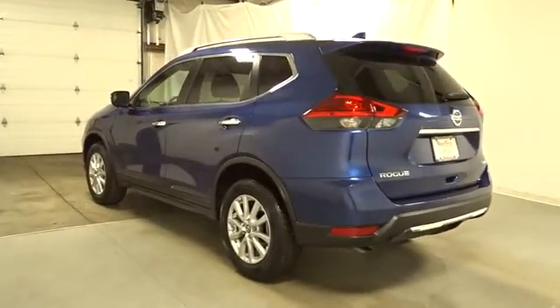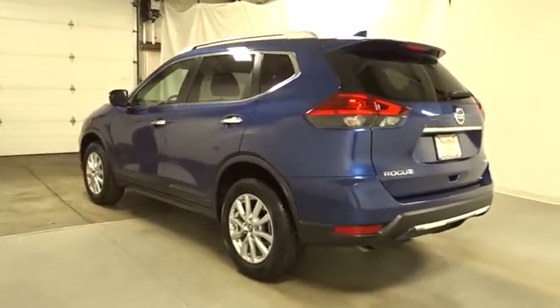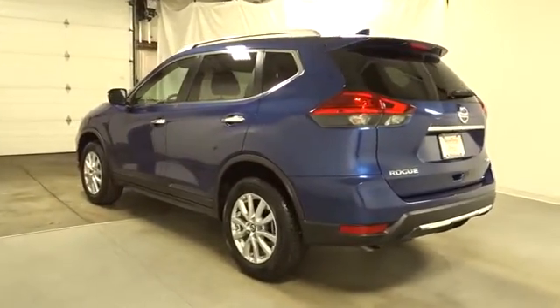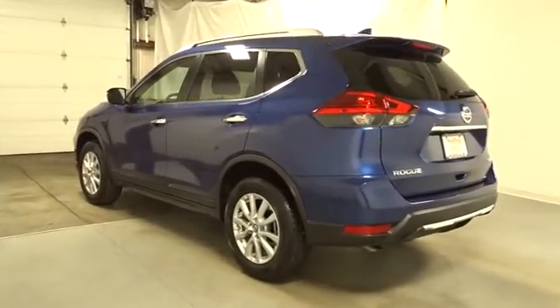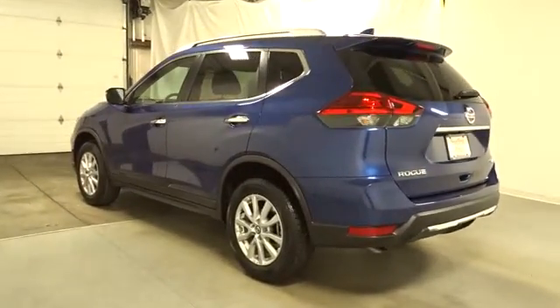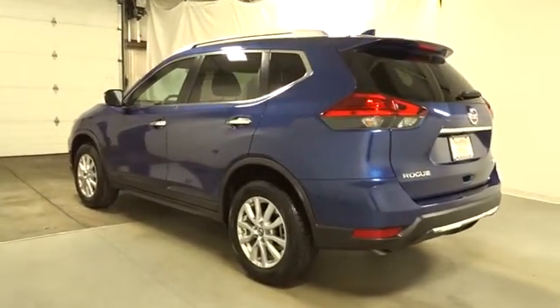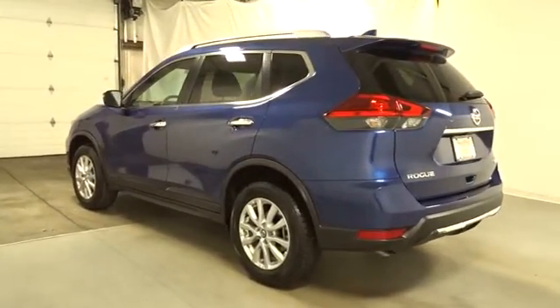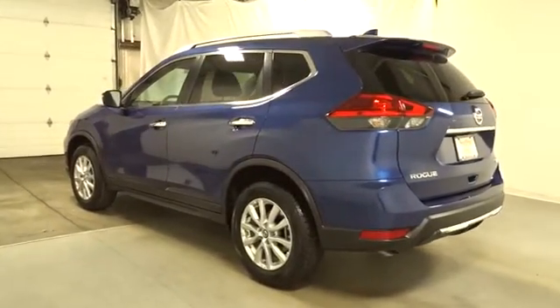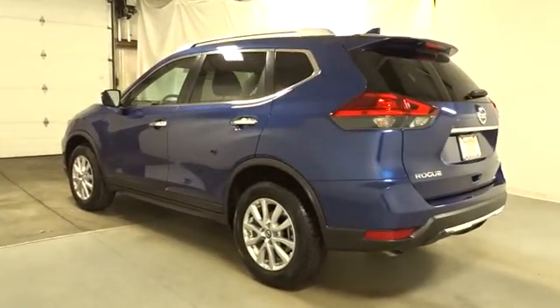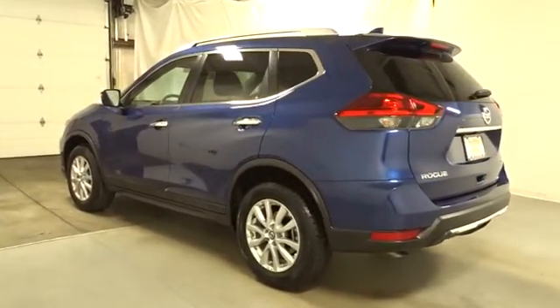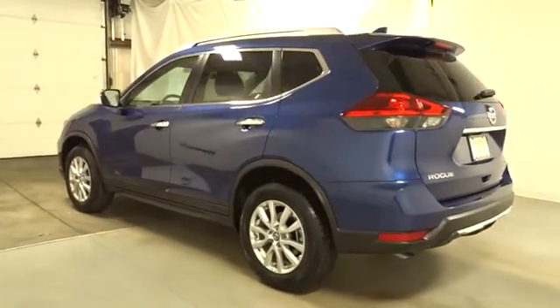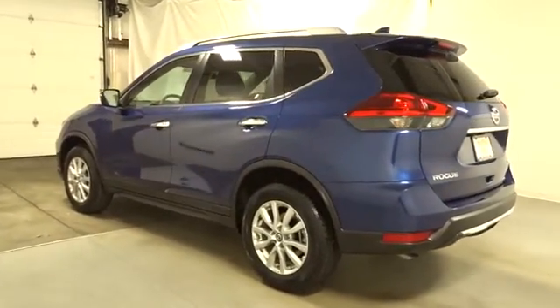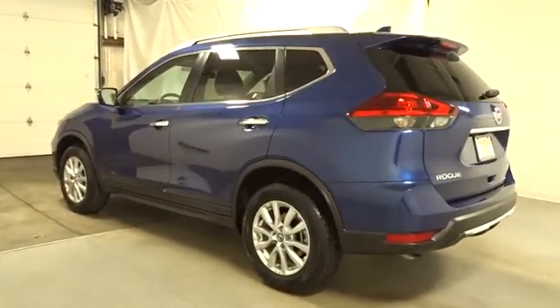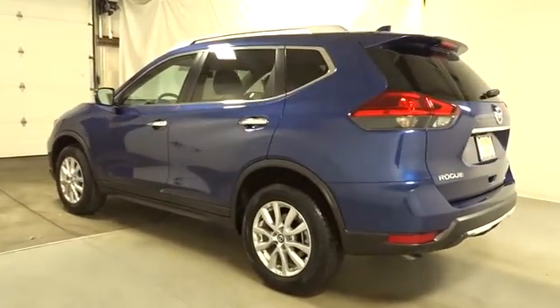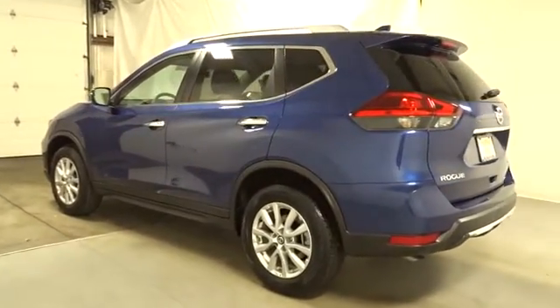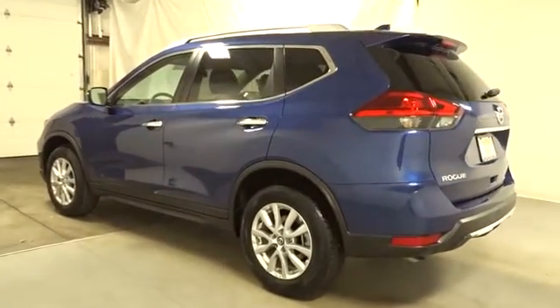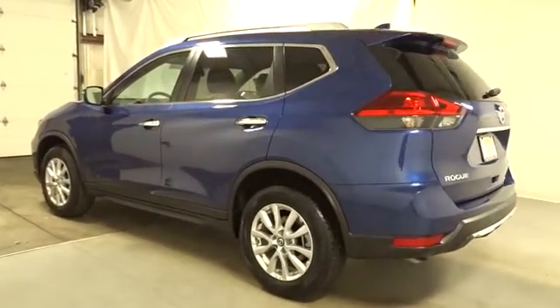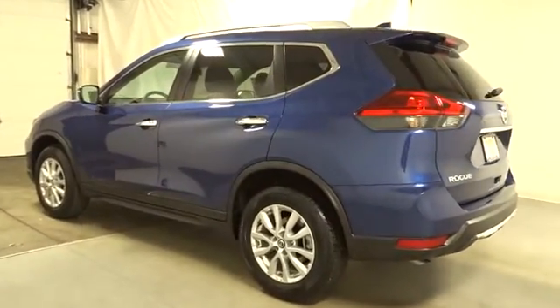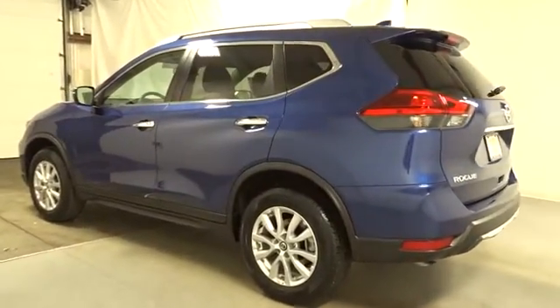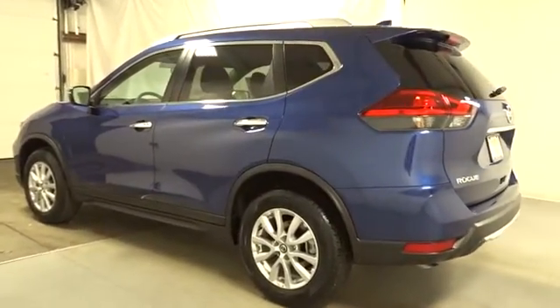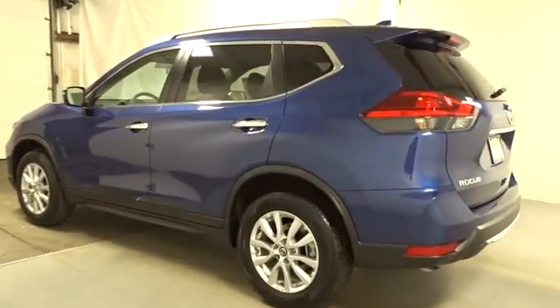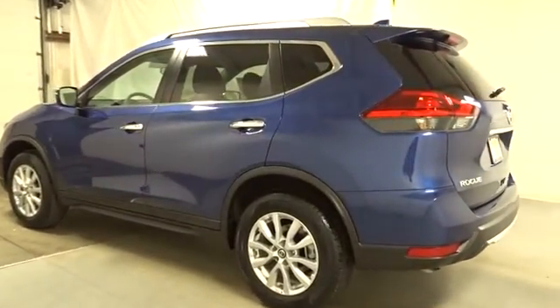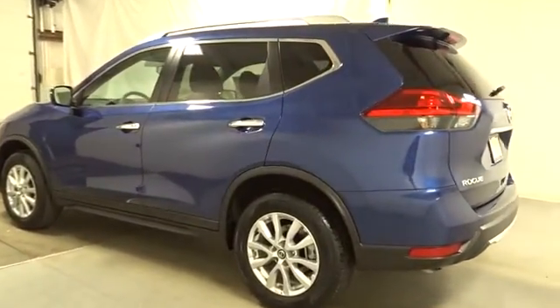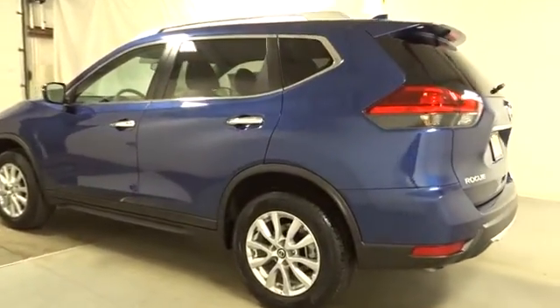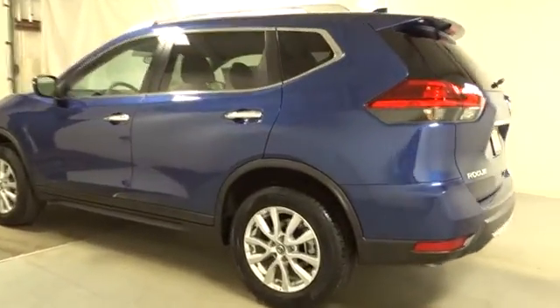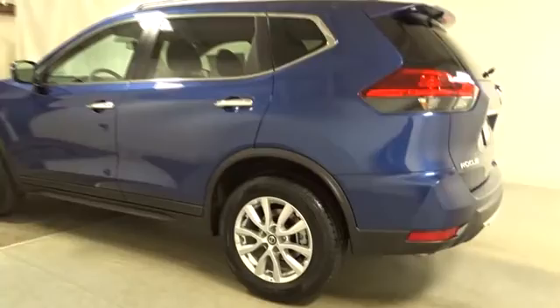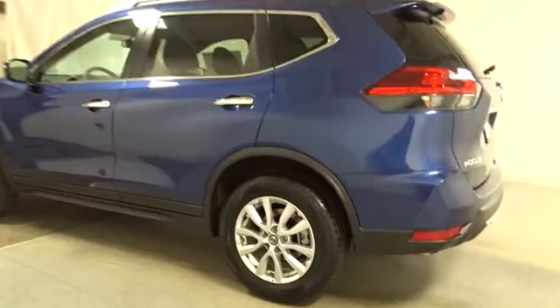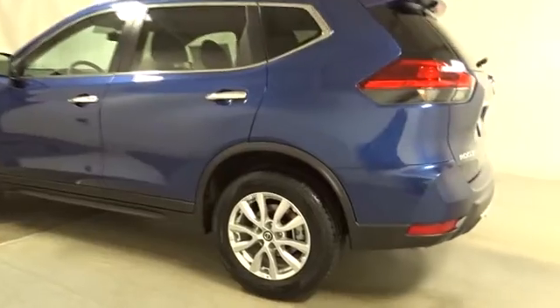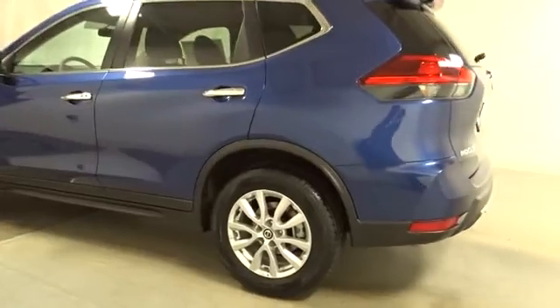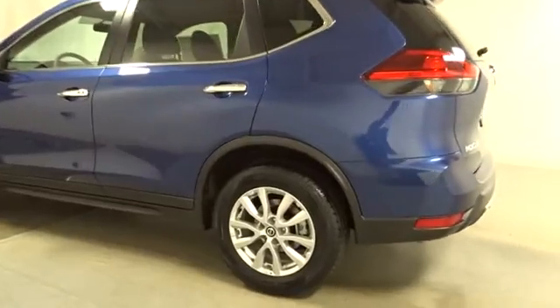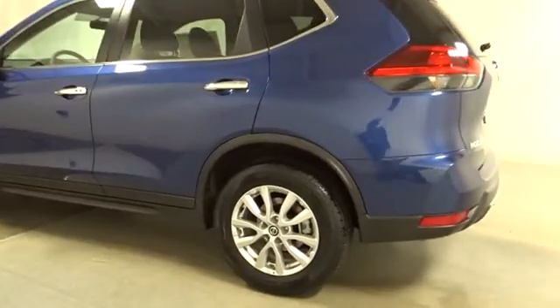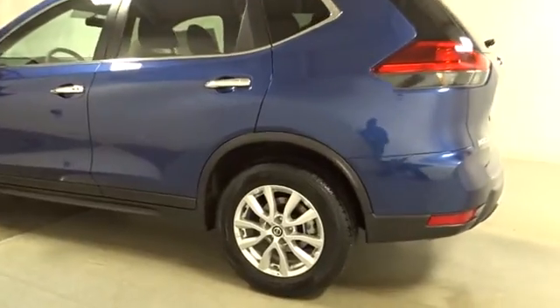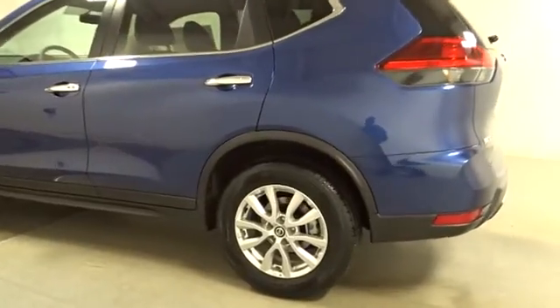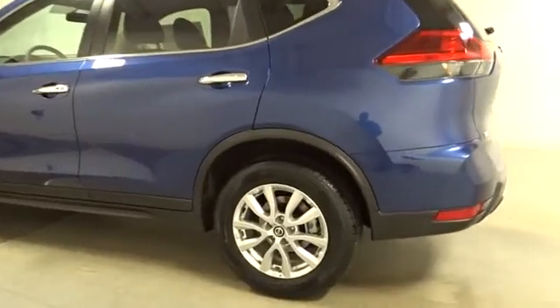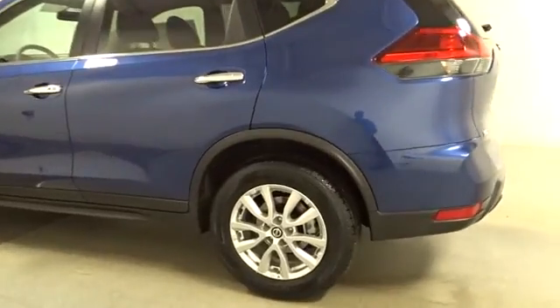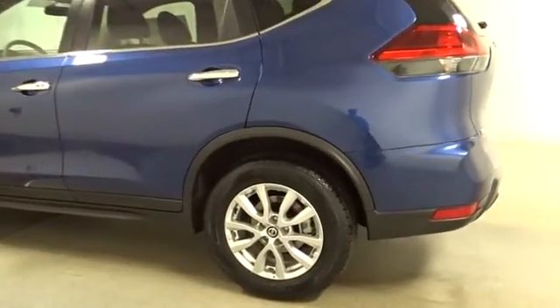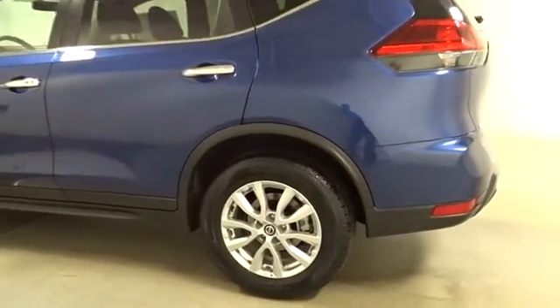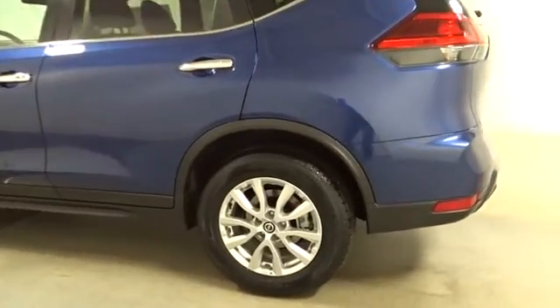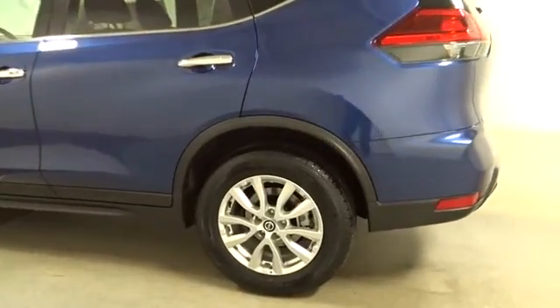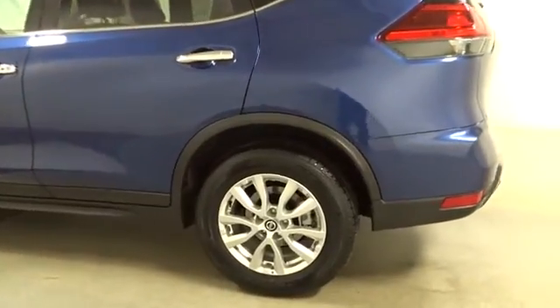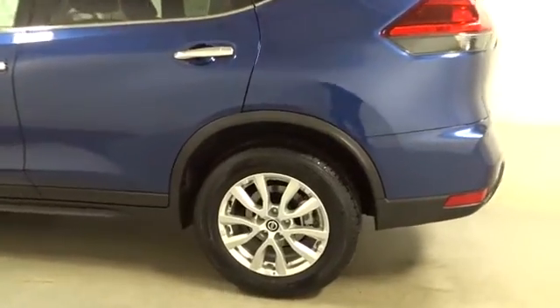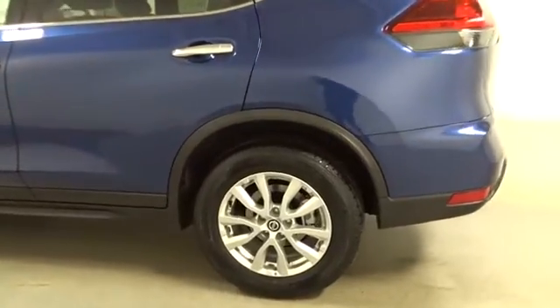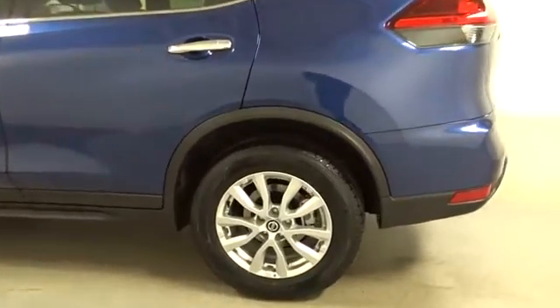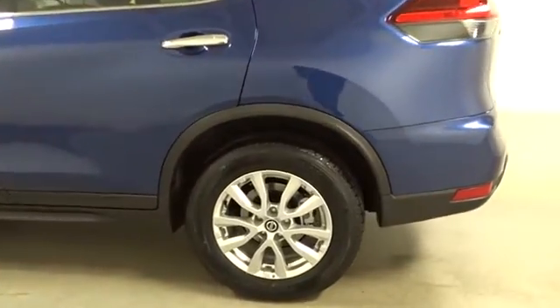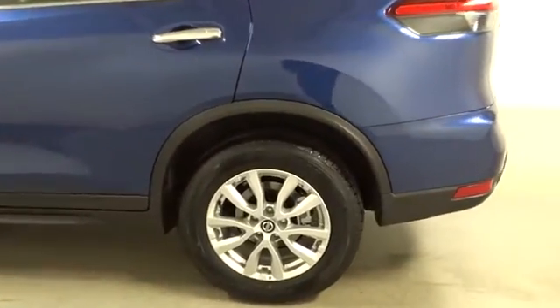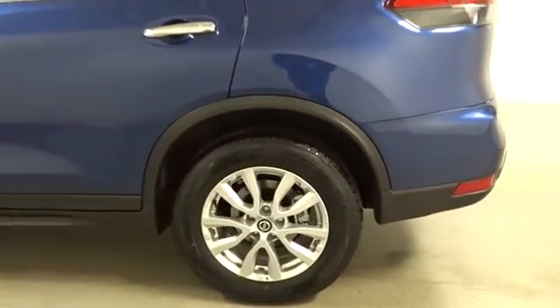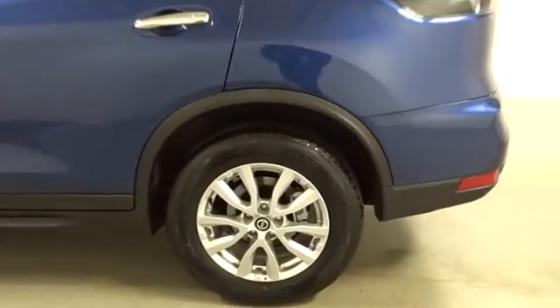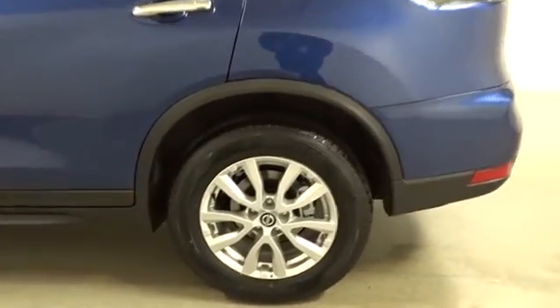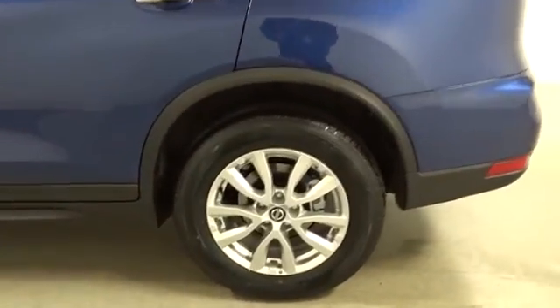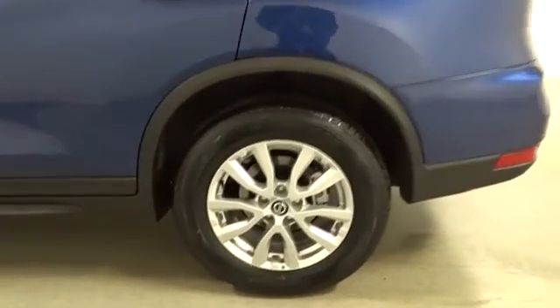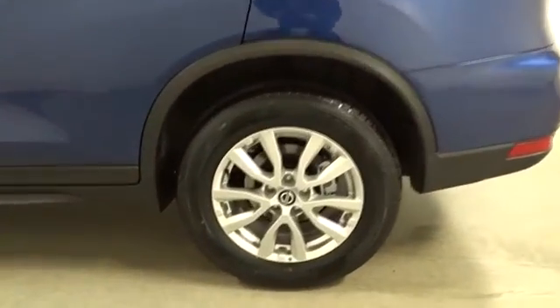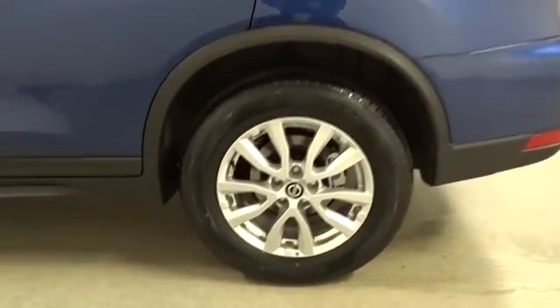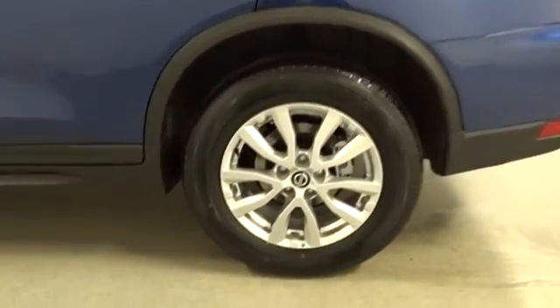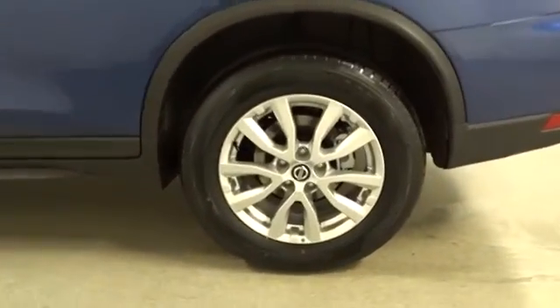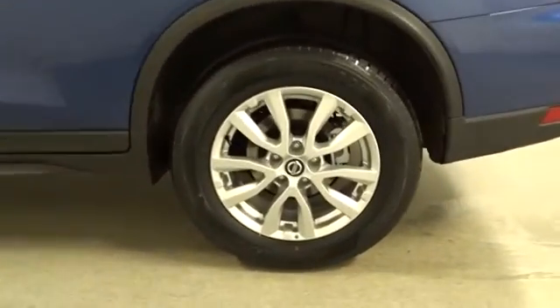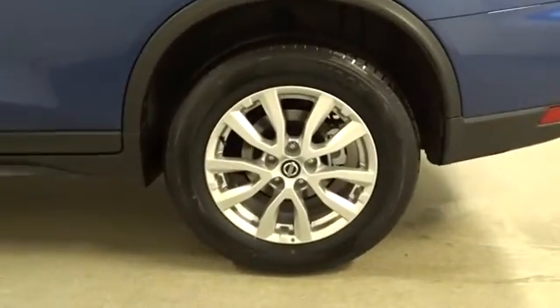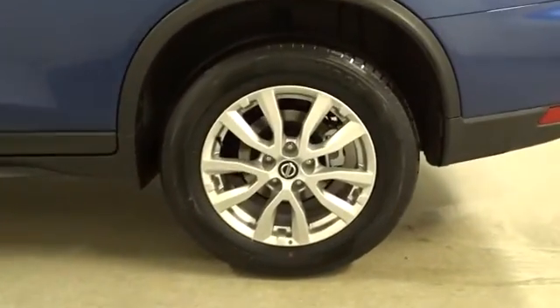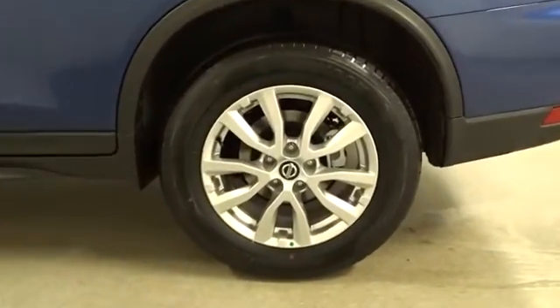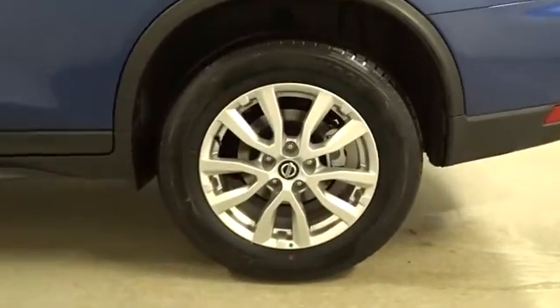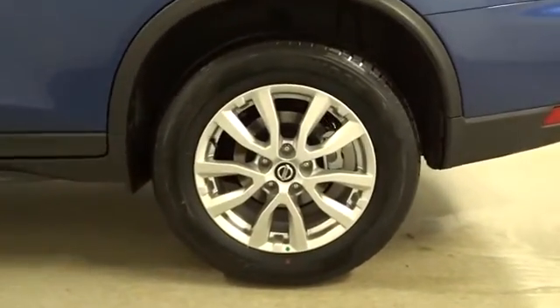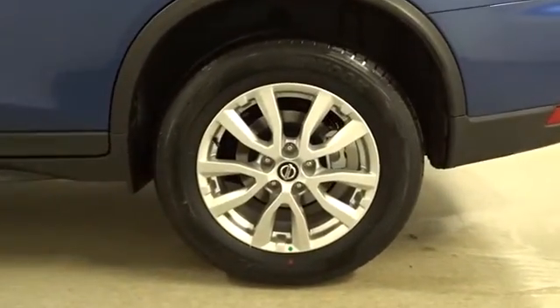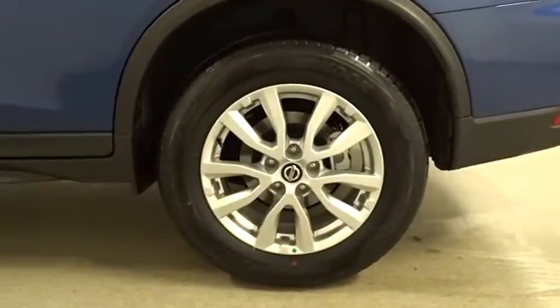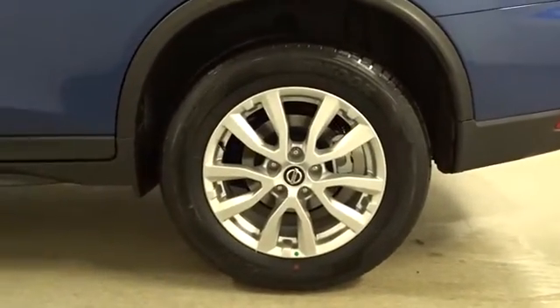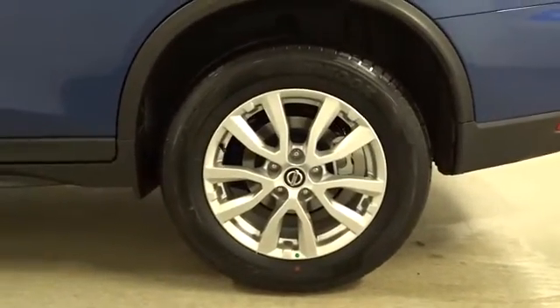Engine immobilizer, four-piece floor mat set. A vehicle like this doesn't come along every day. Come in and get it before someone else does.